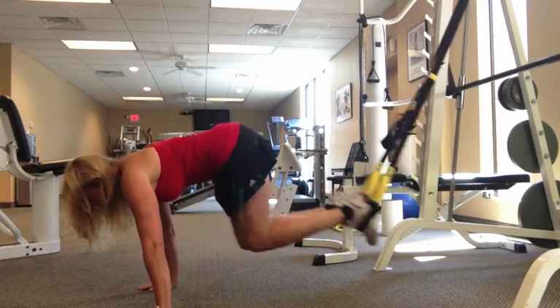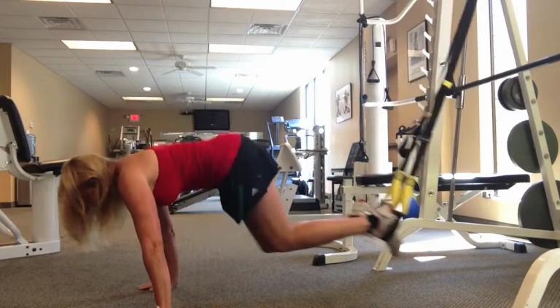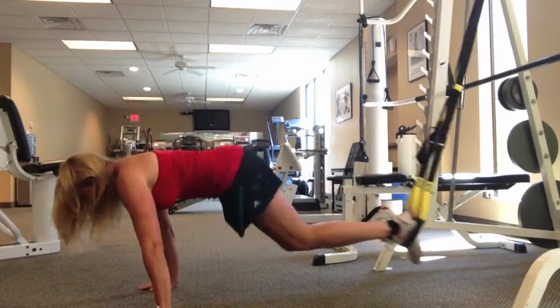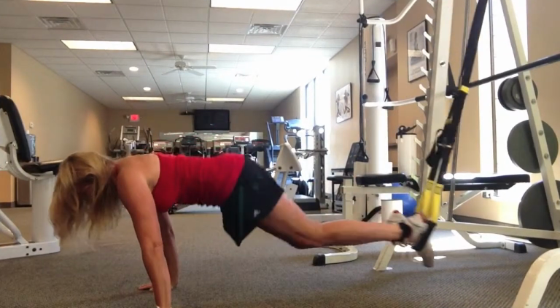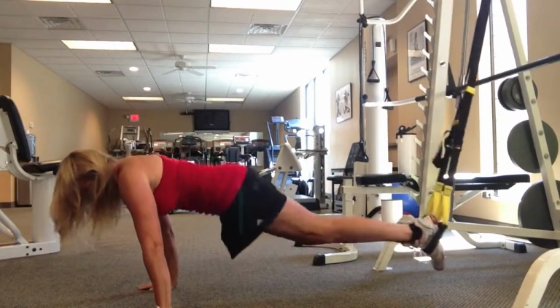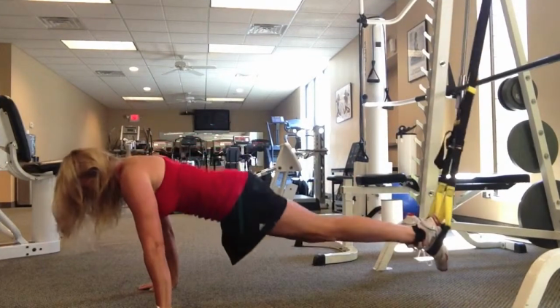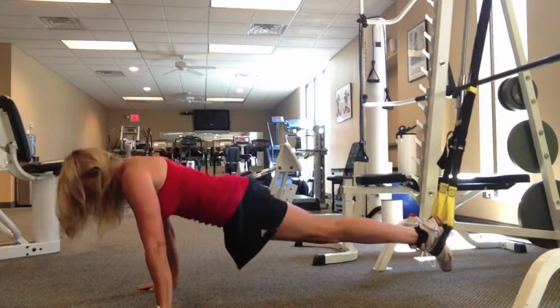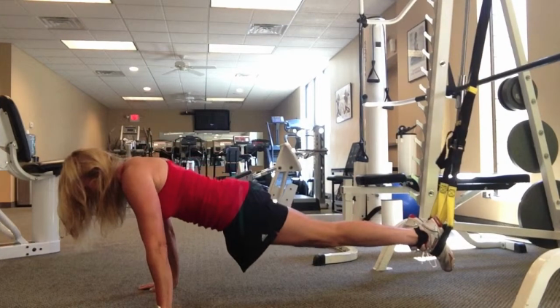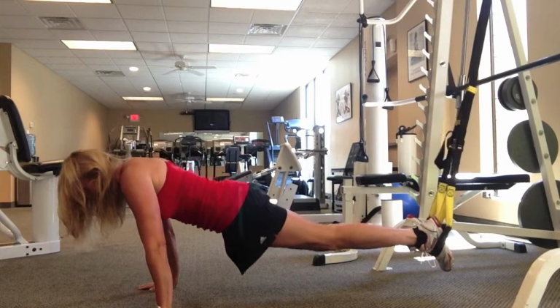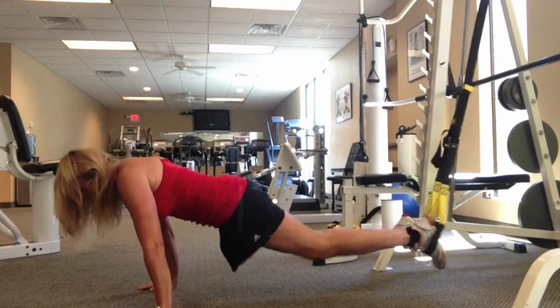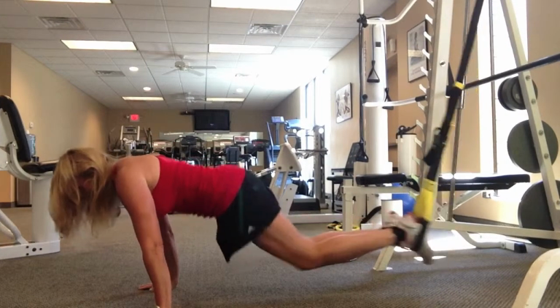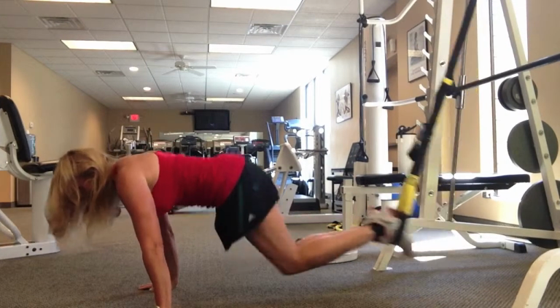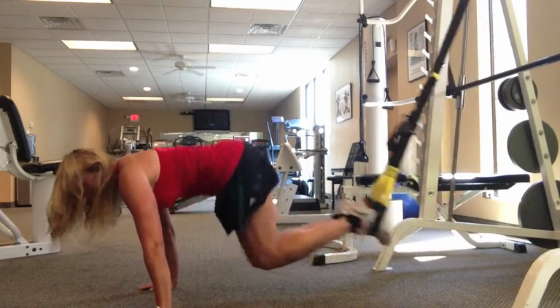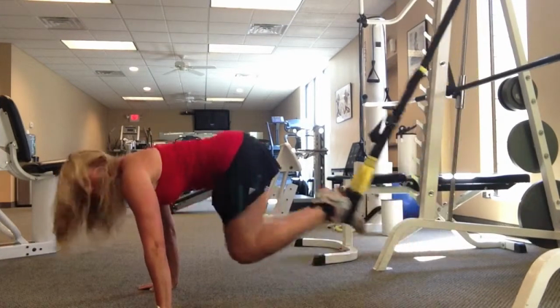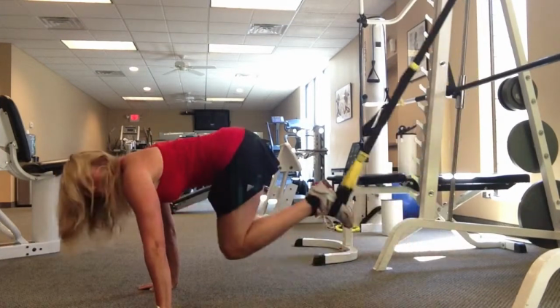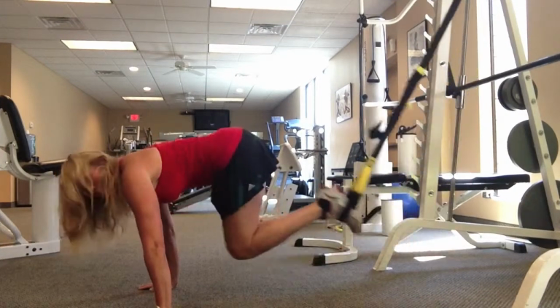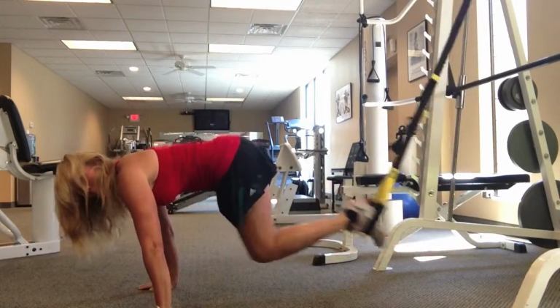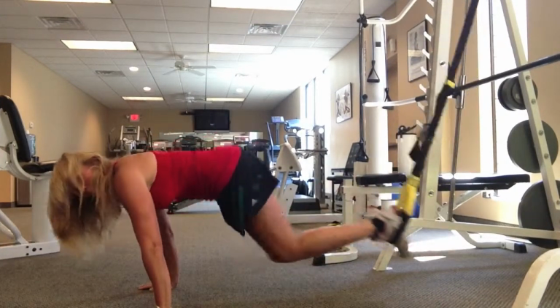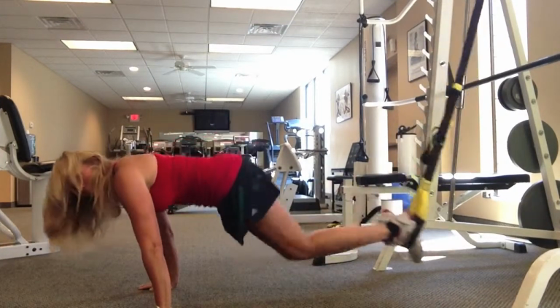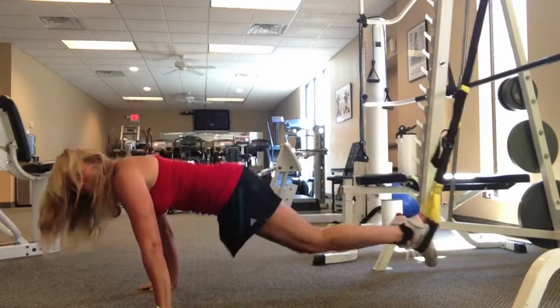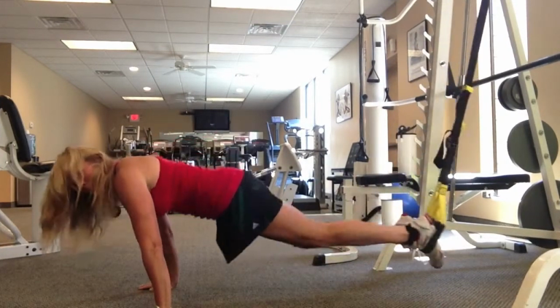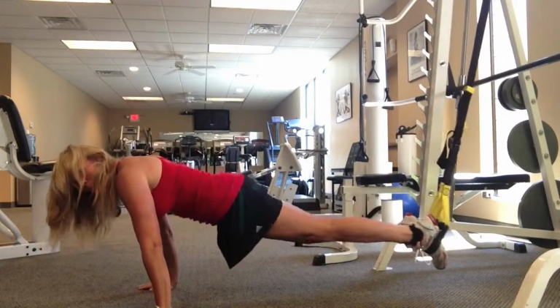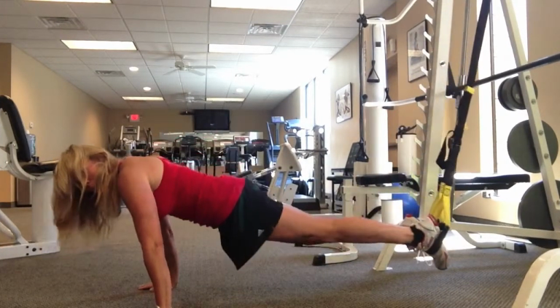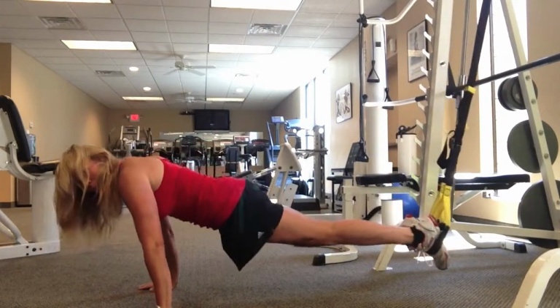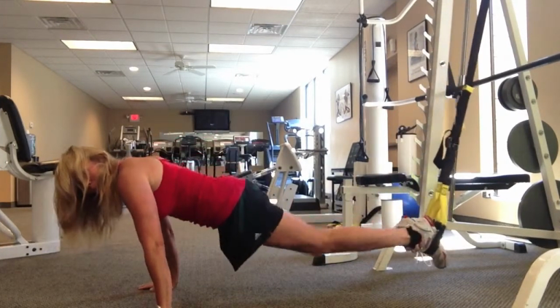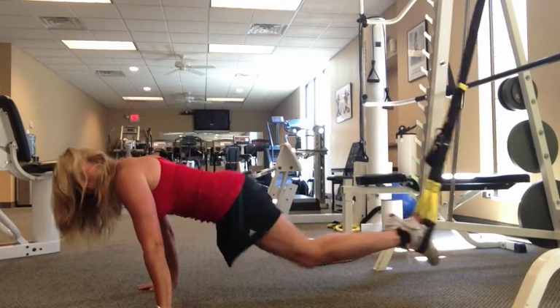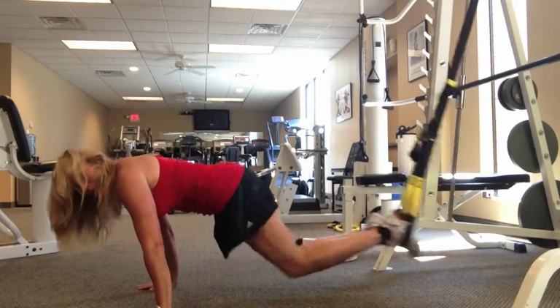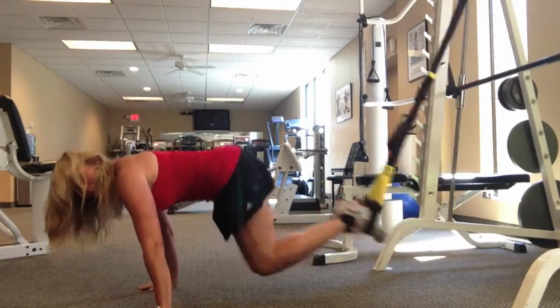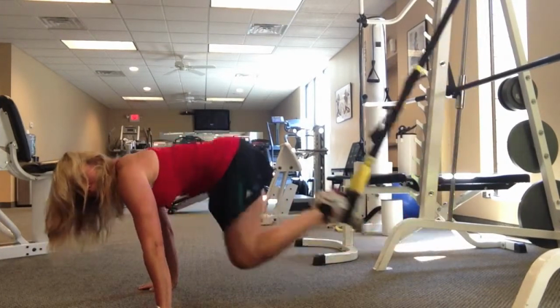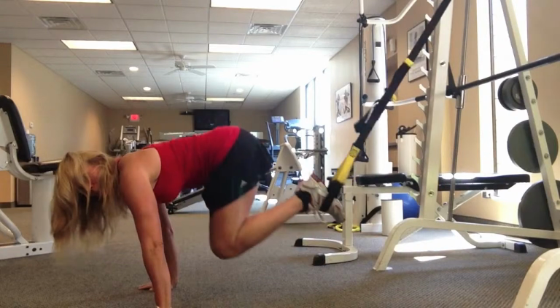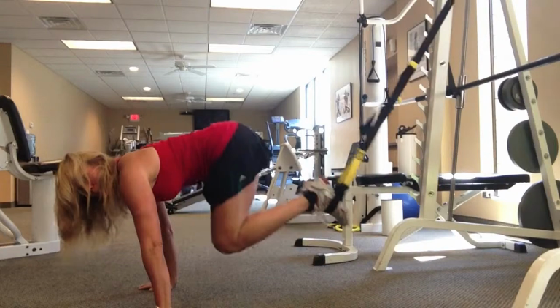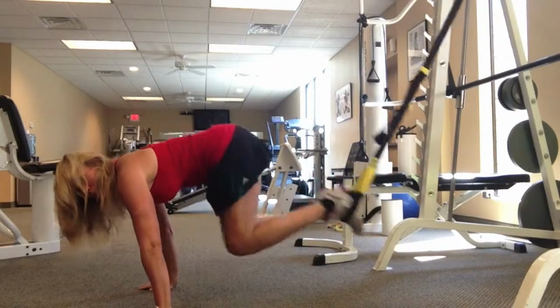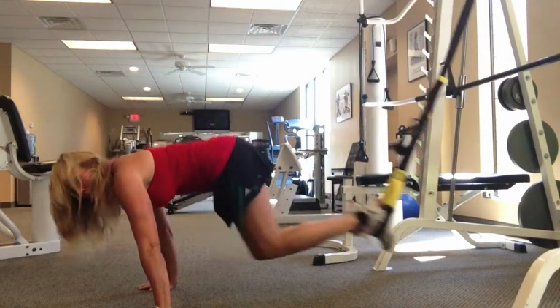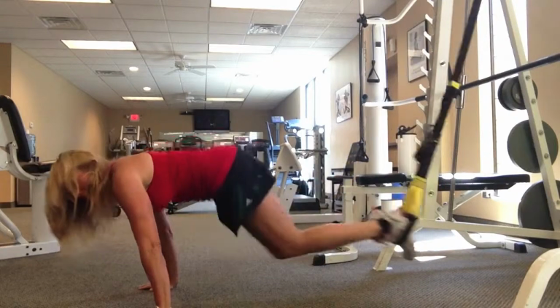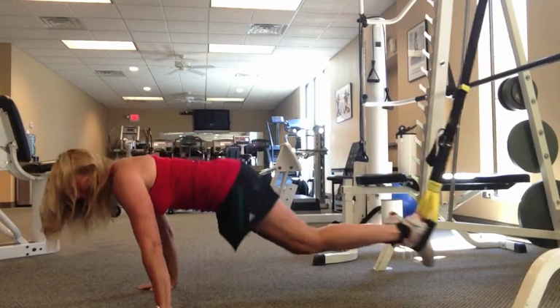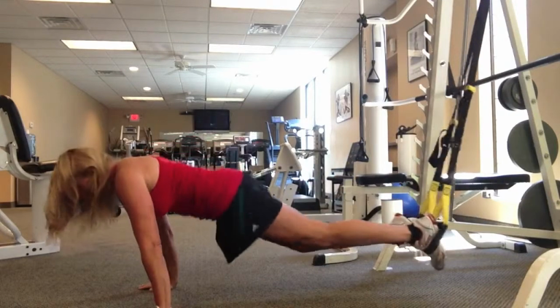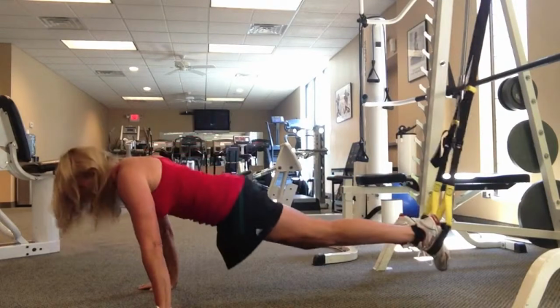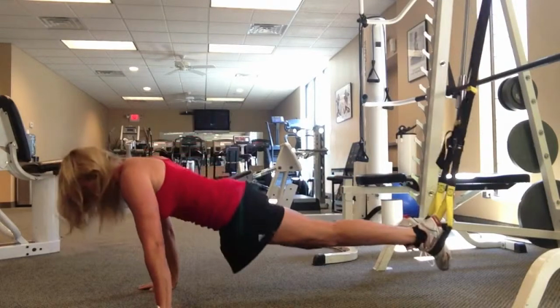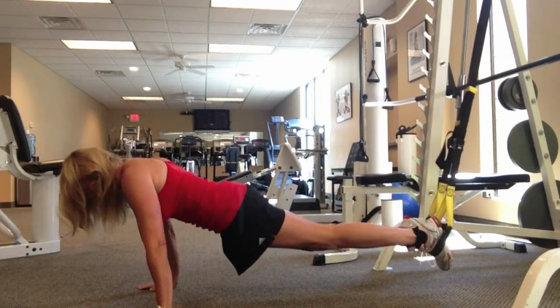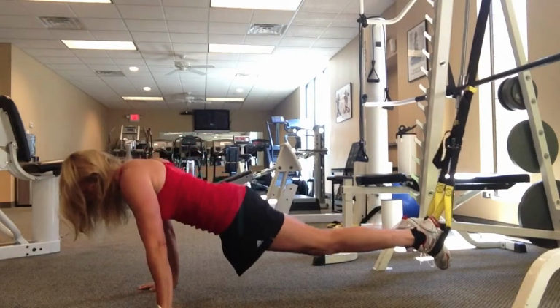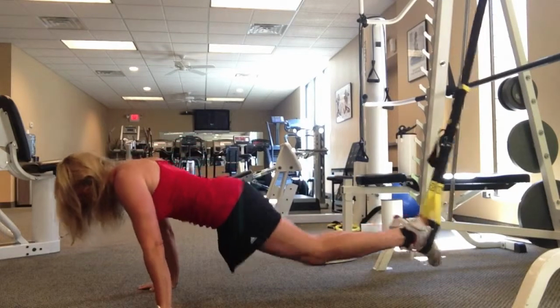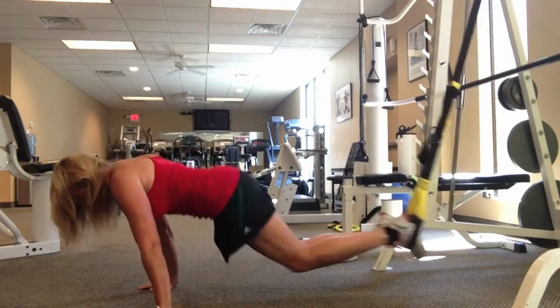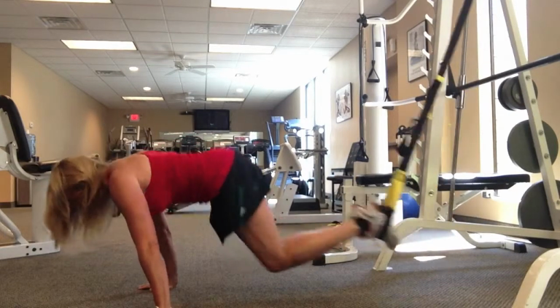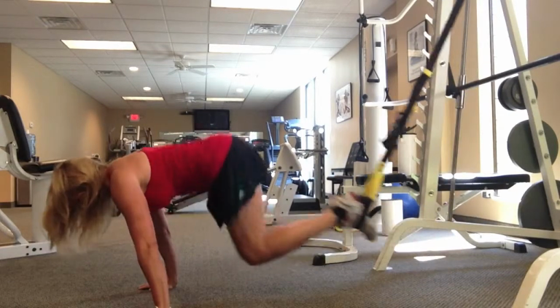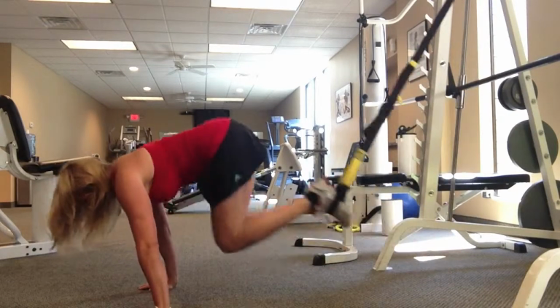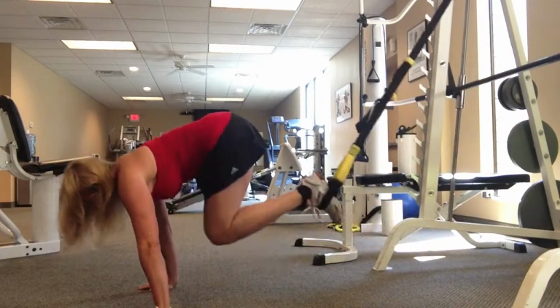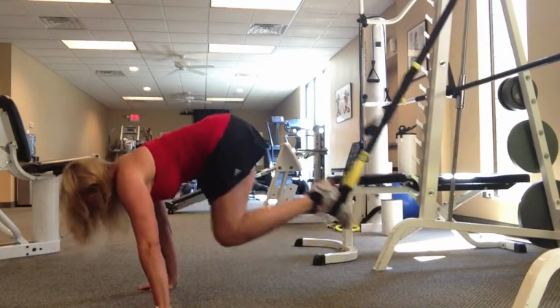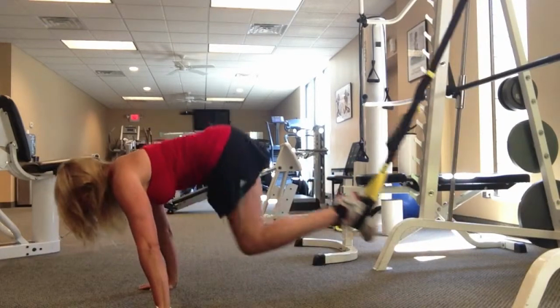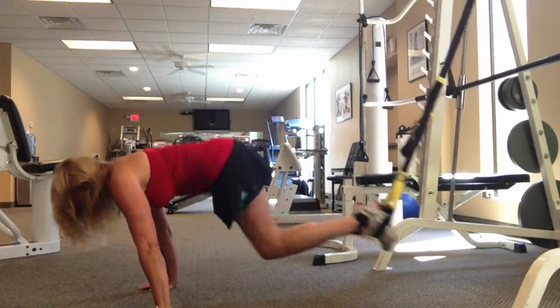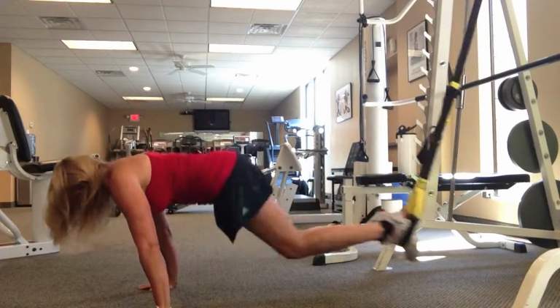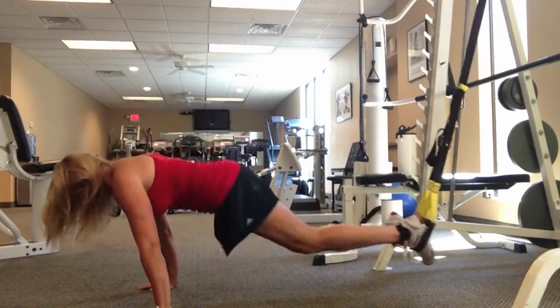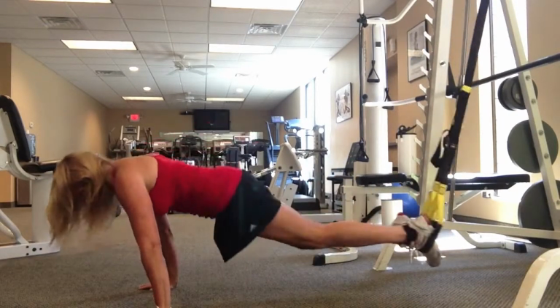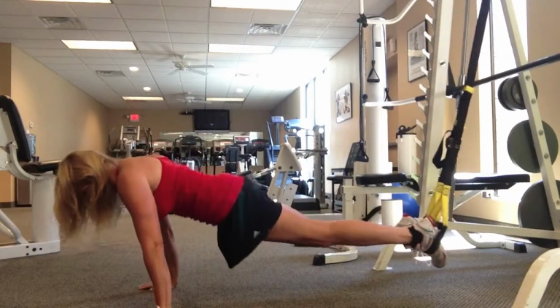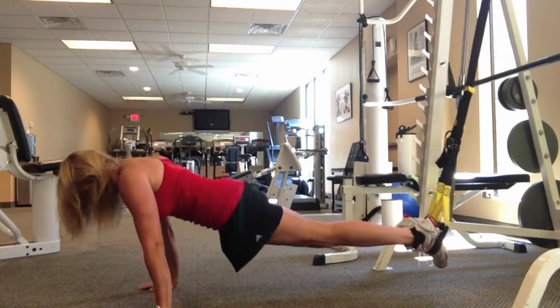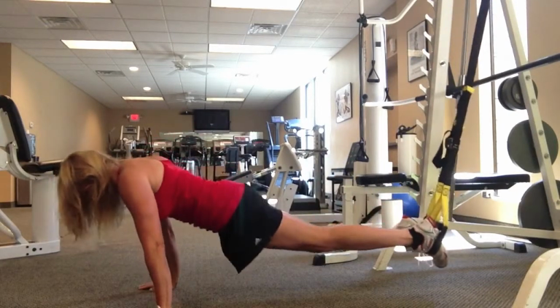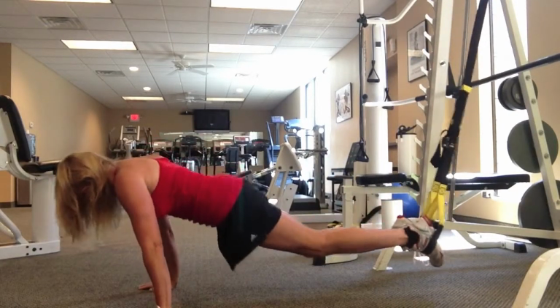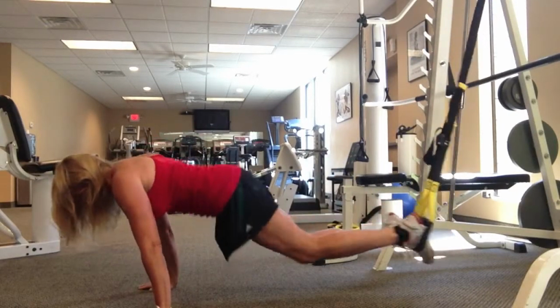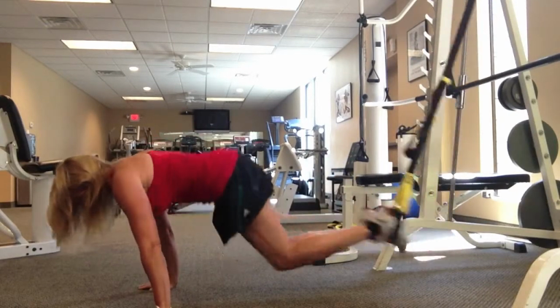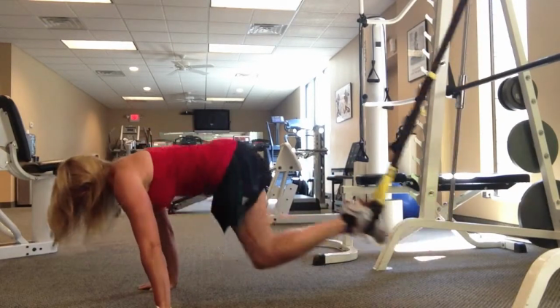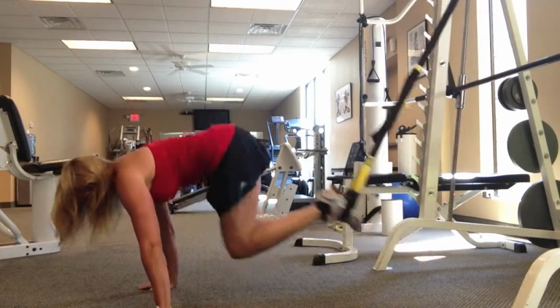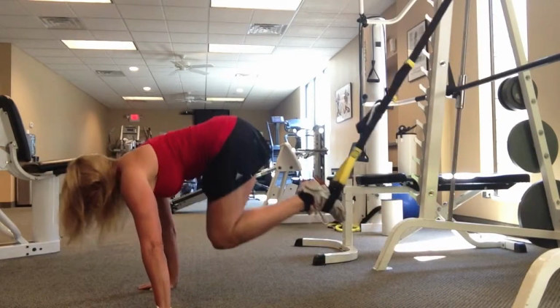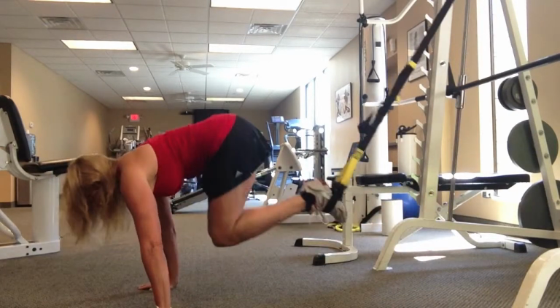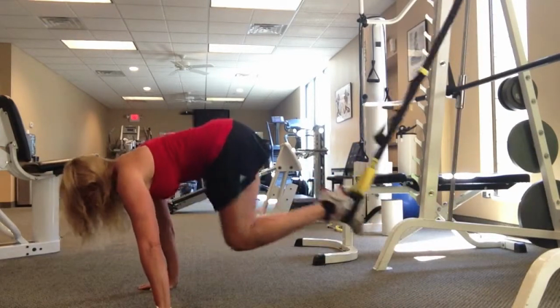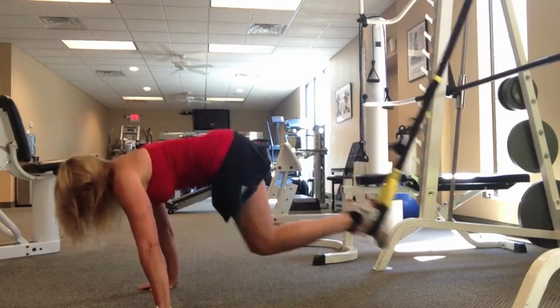Hey everybody, it's Workout Wednesday. Today I figured I would show you three different exercises using the TRX band.